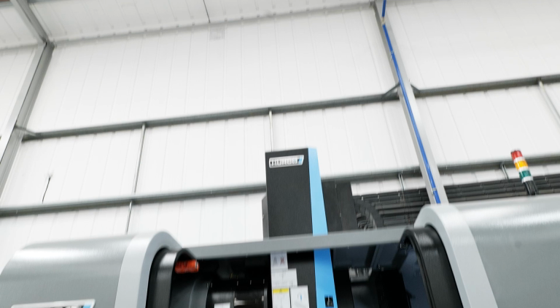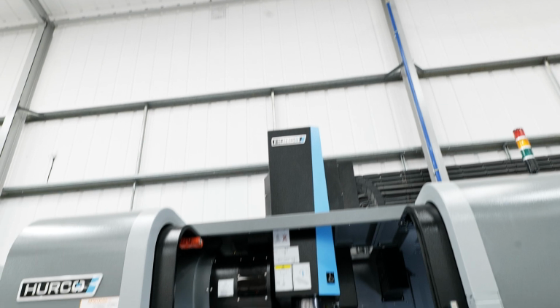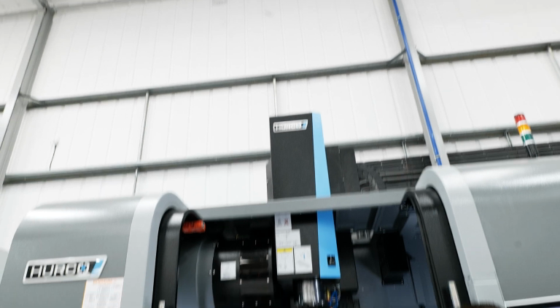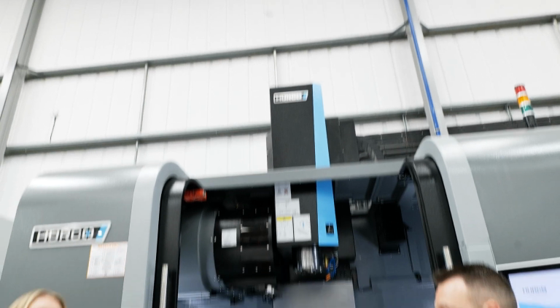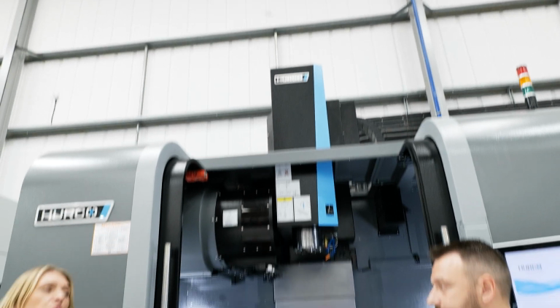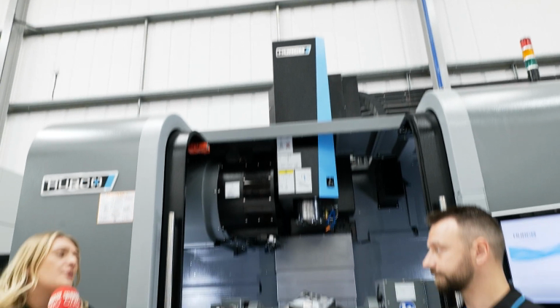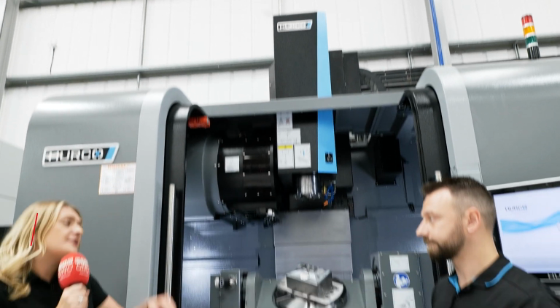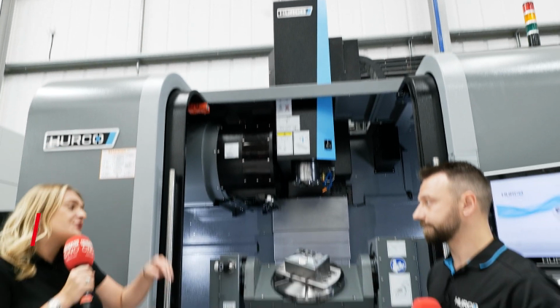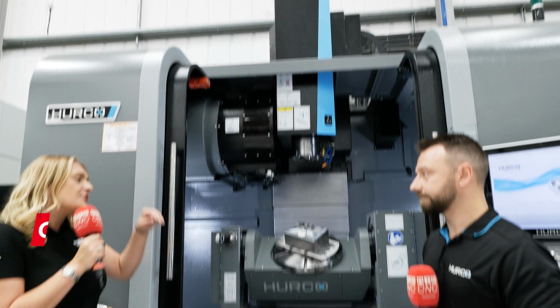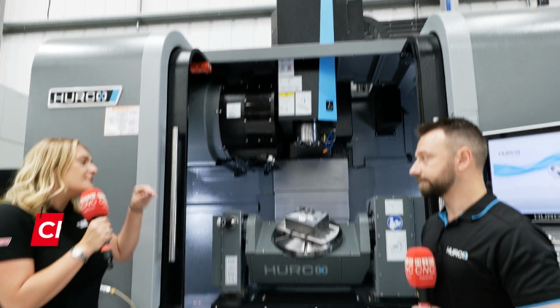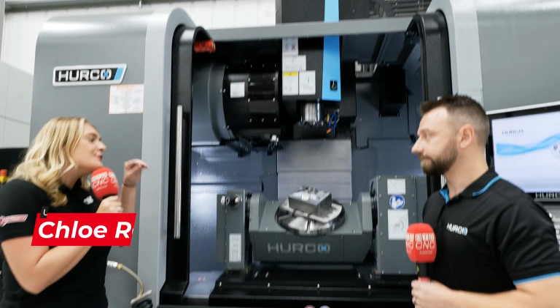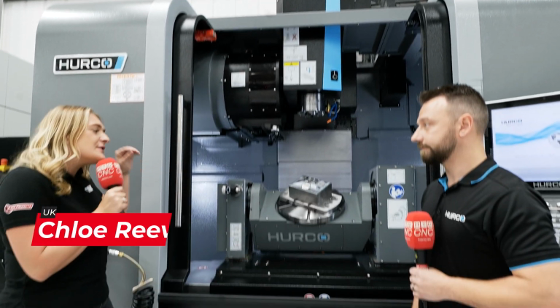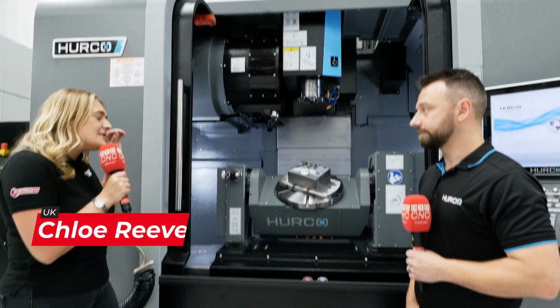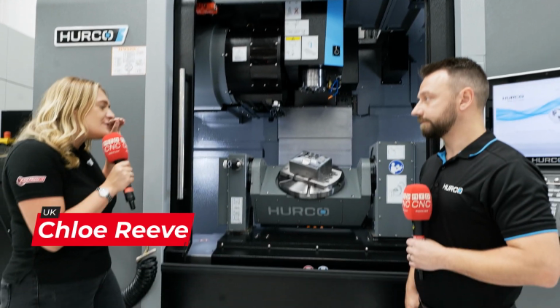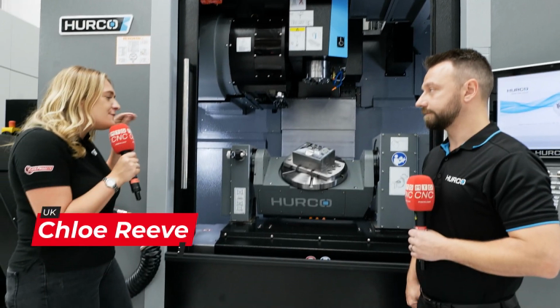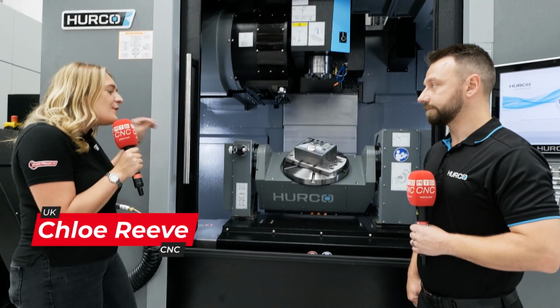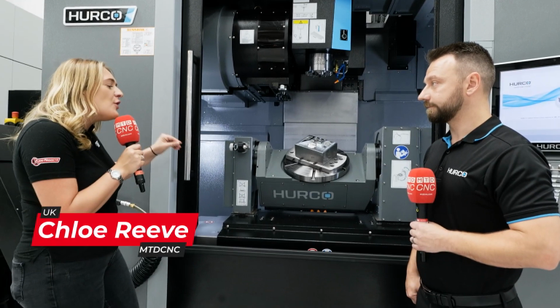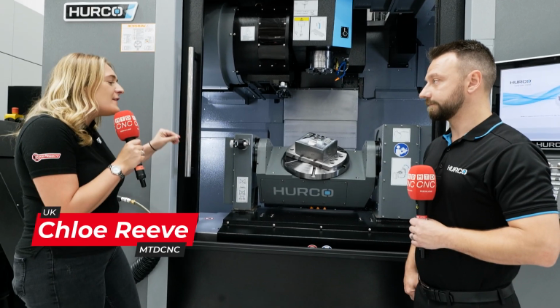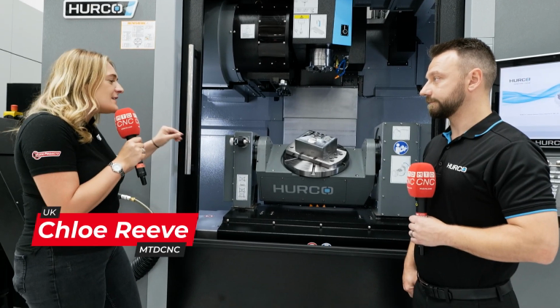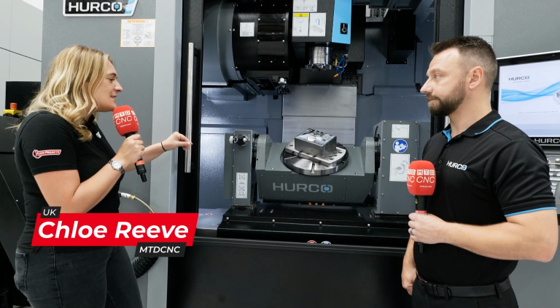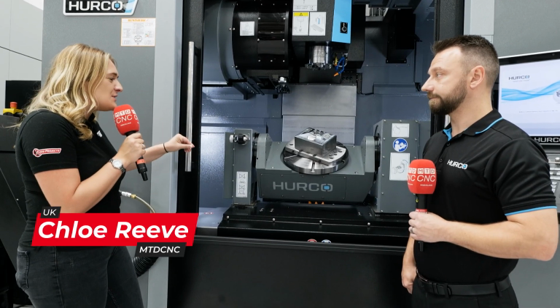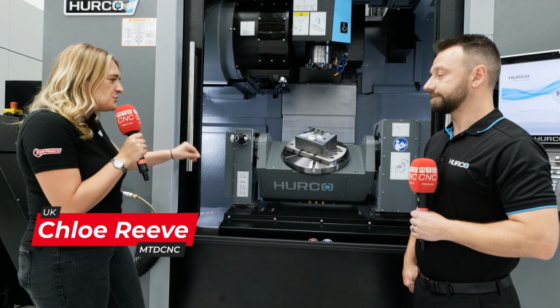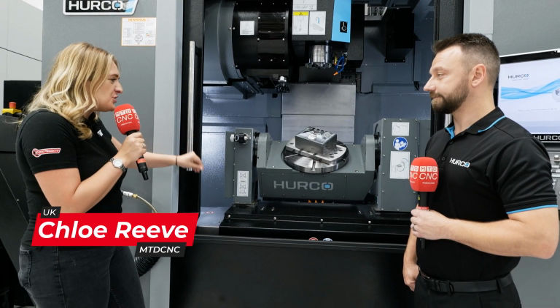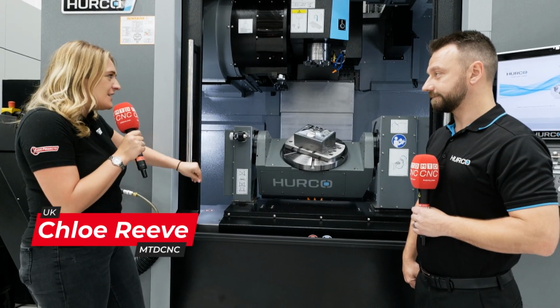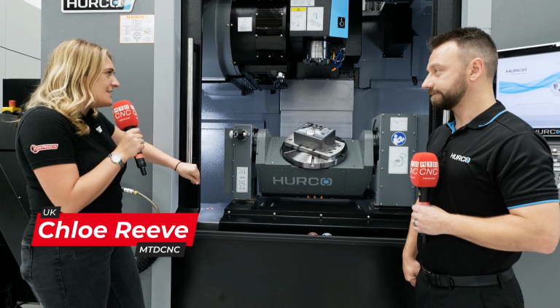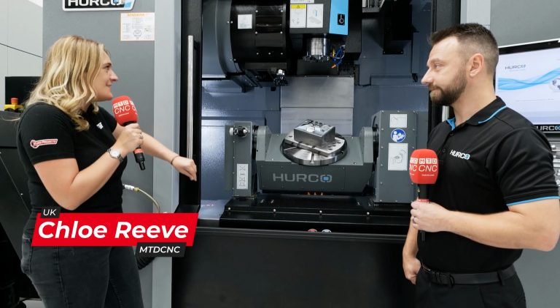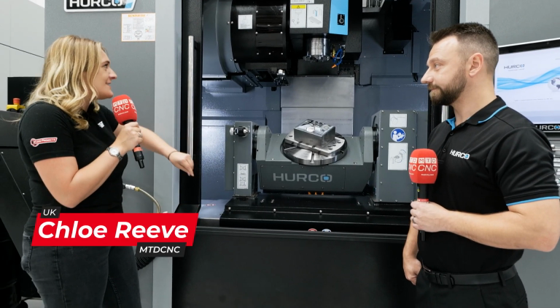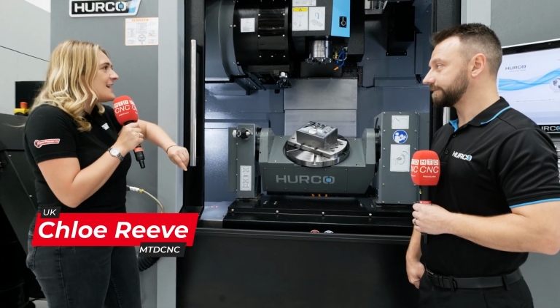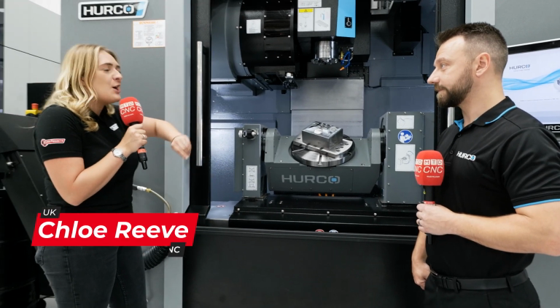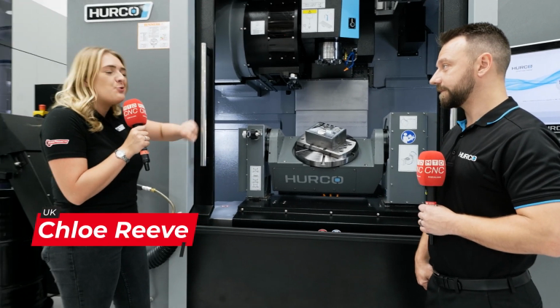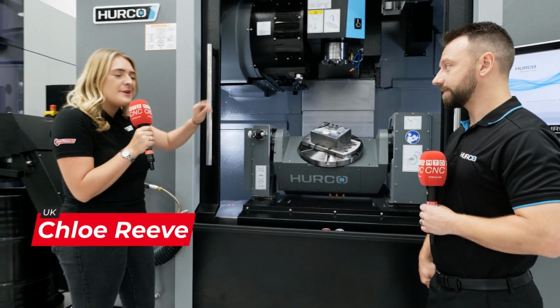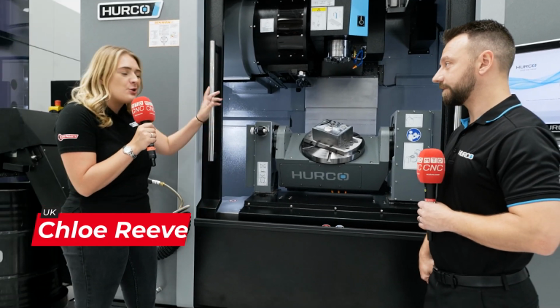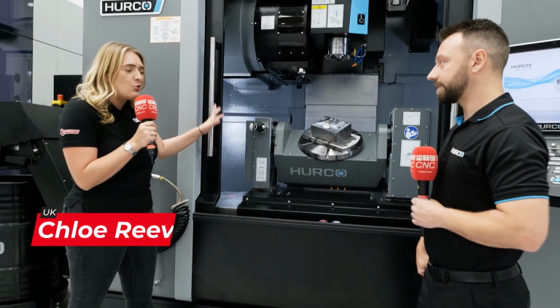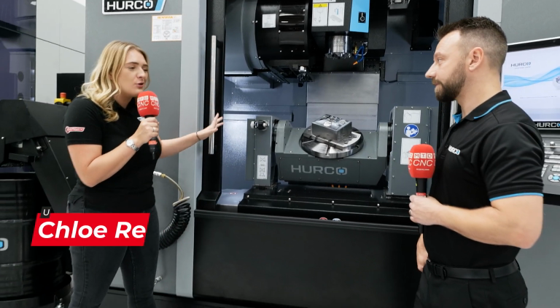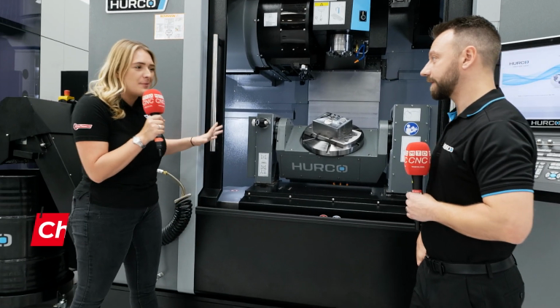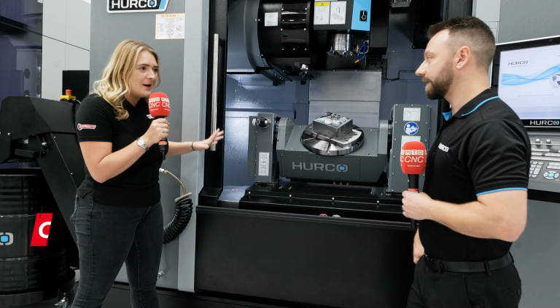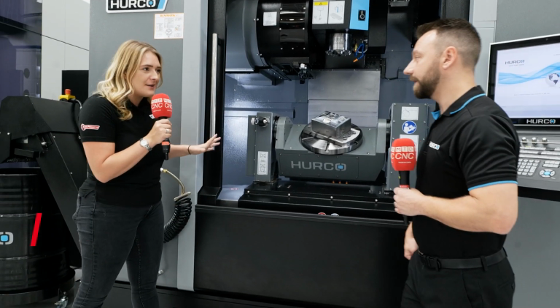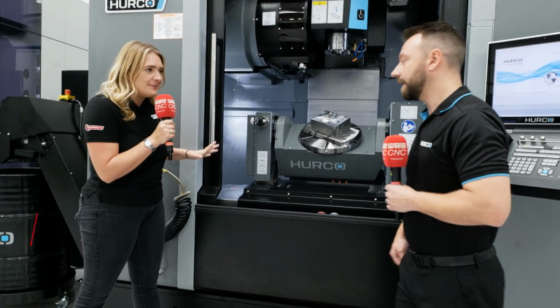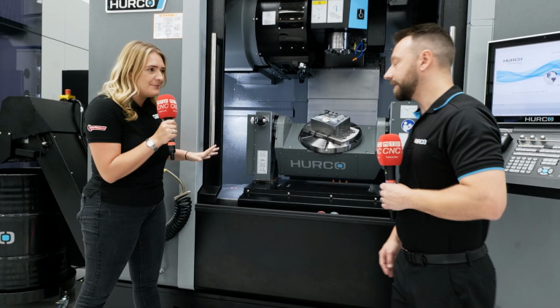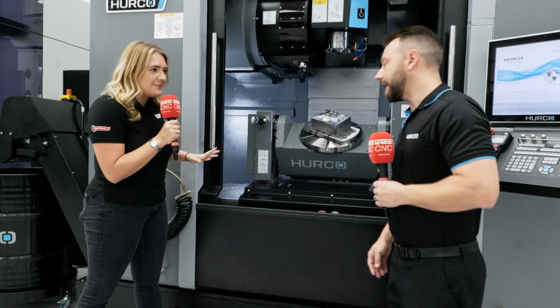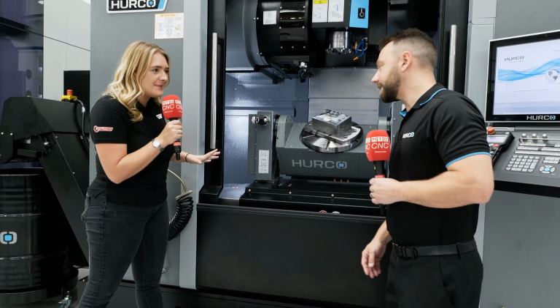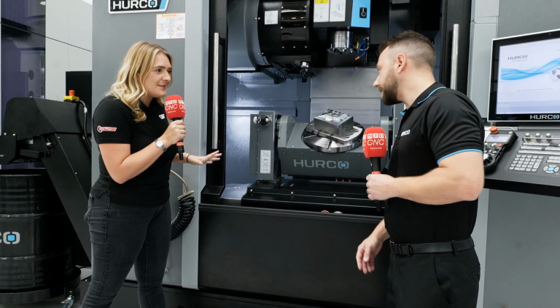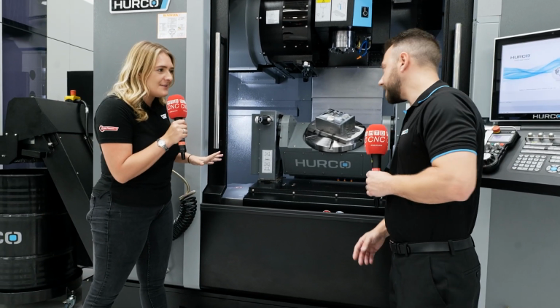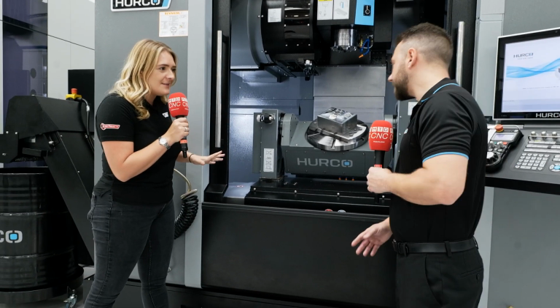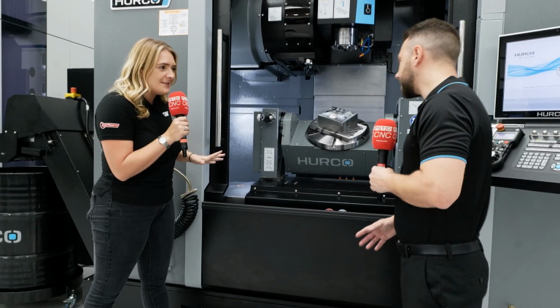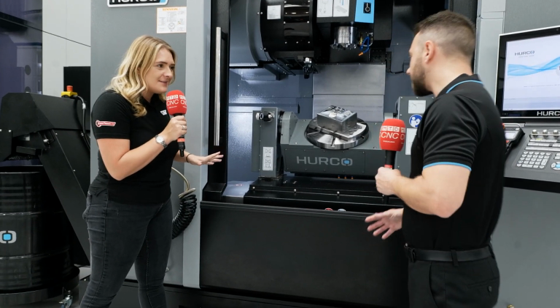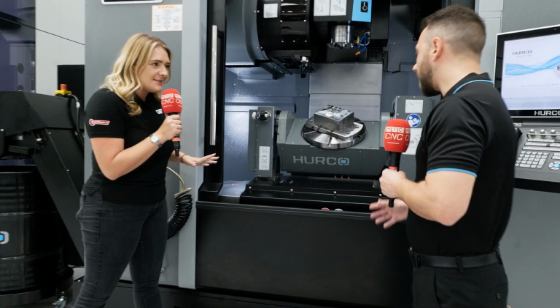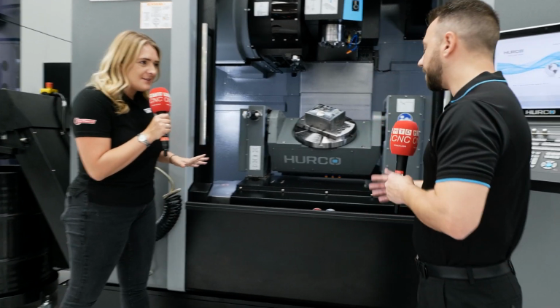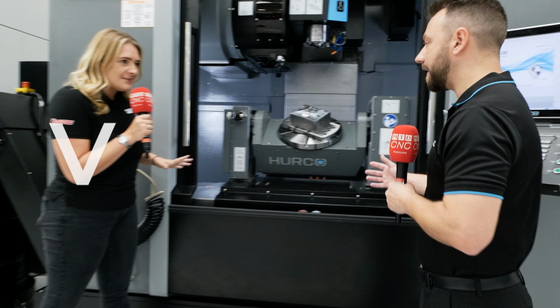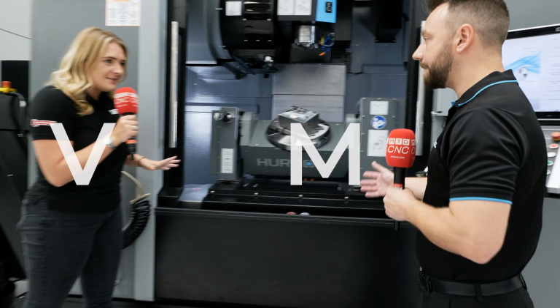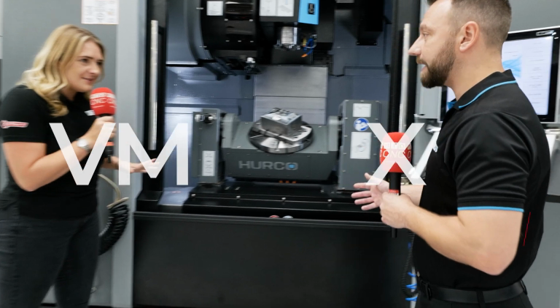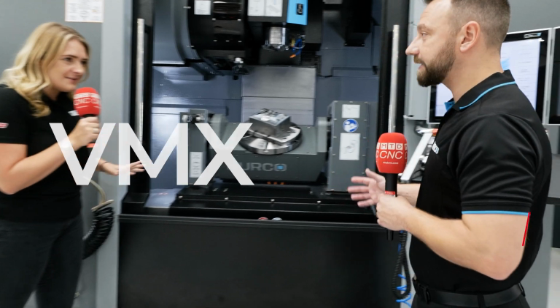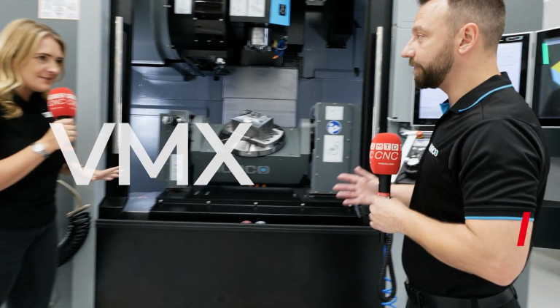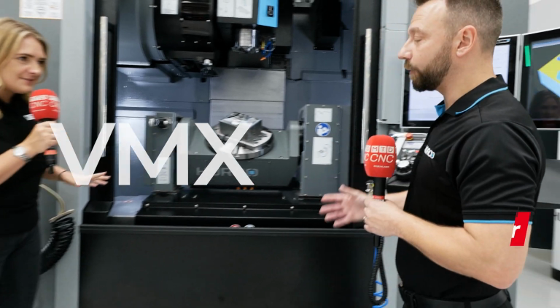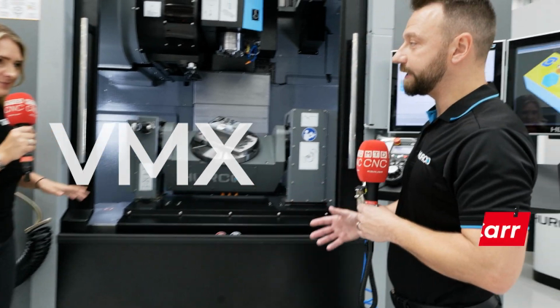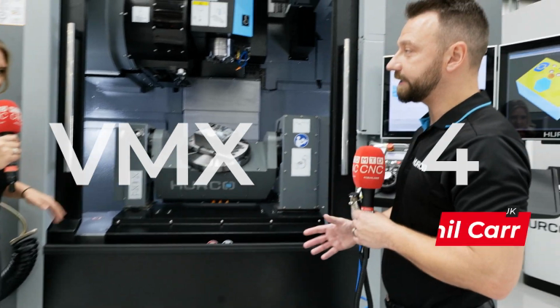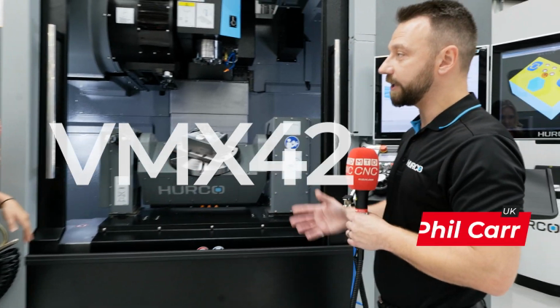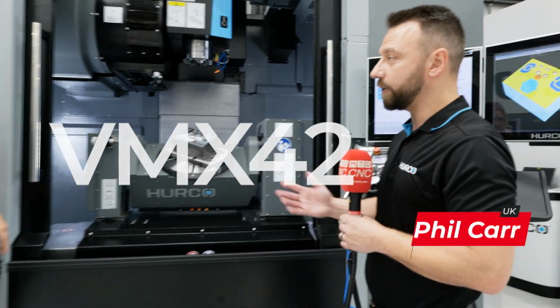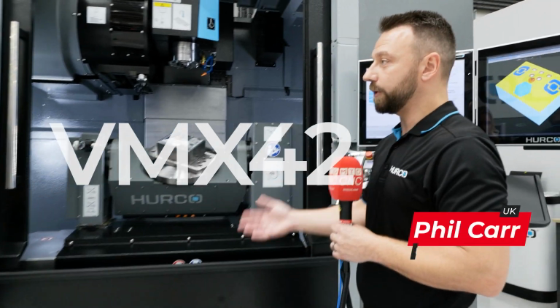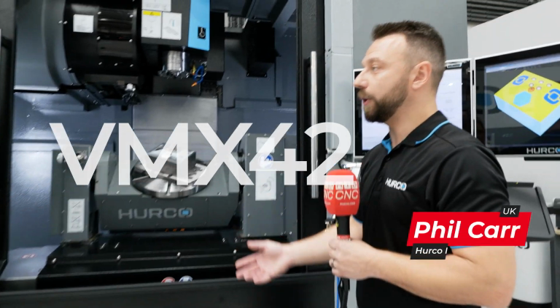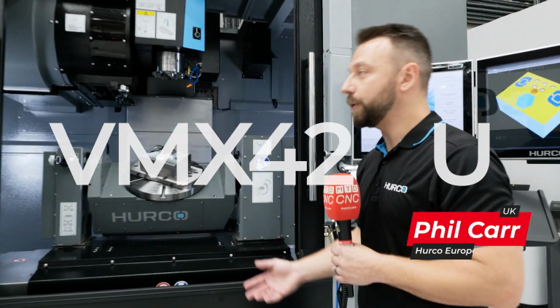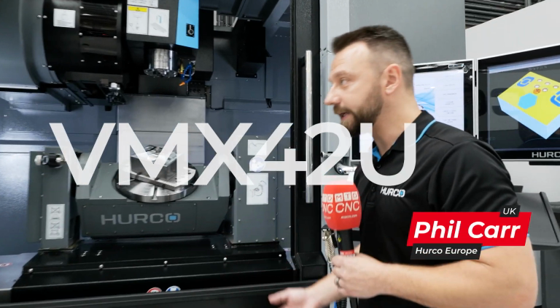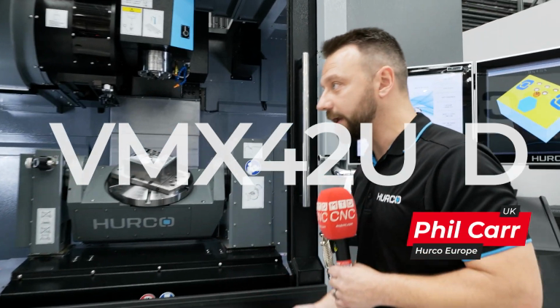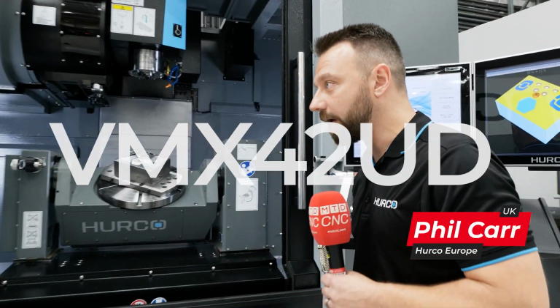Phil, we're stood in front of this 5-axis machine. Tell me all about it. So this is our VMX42UDI.